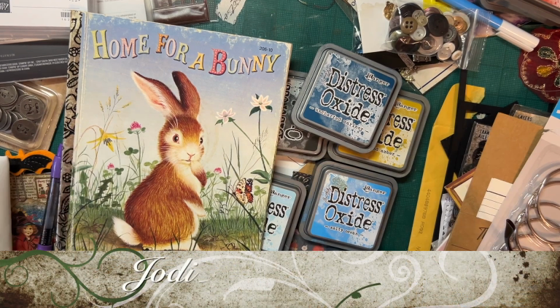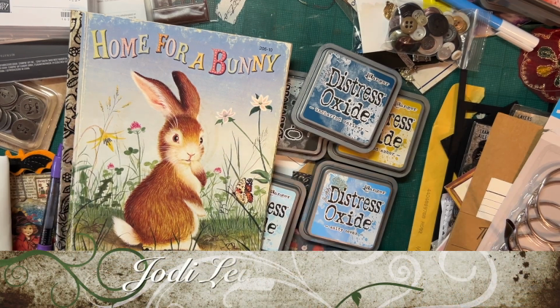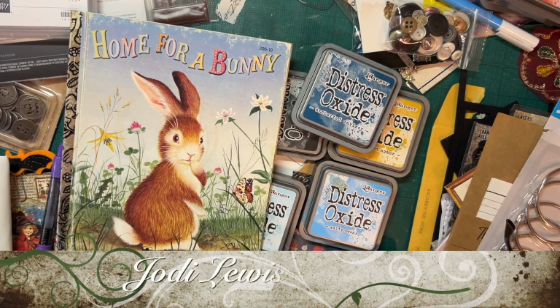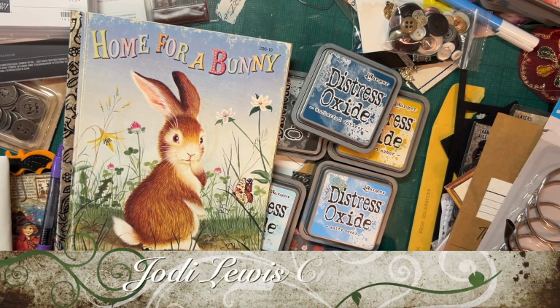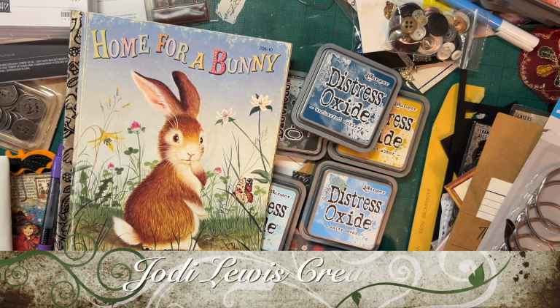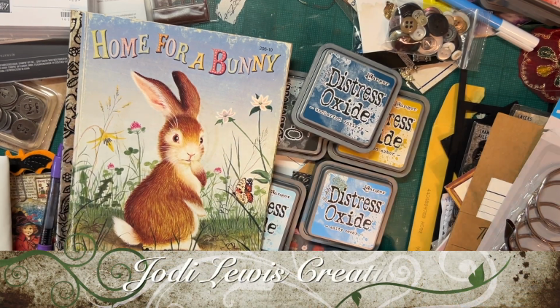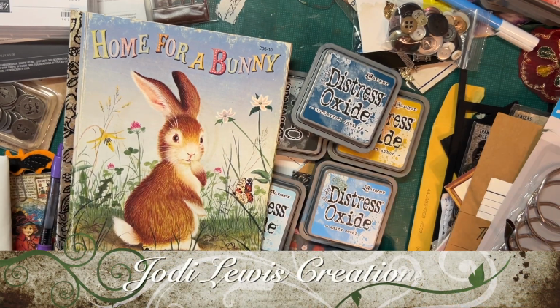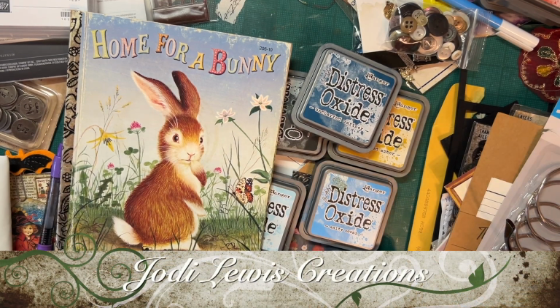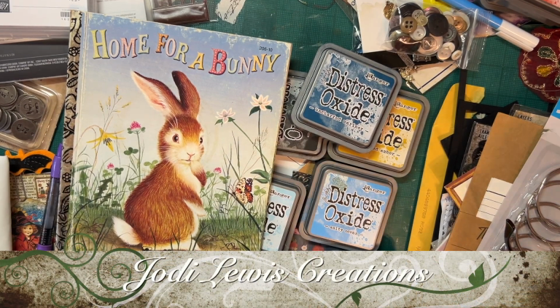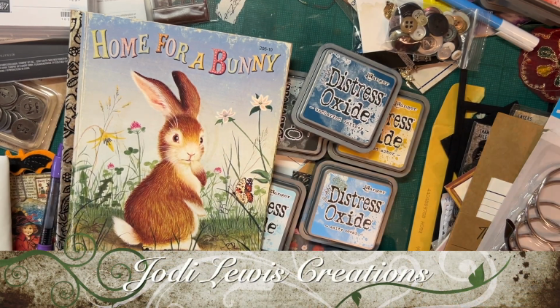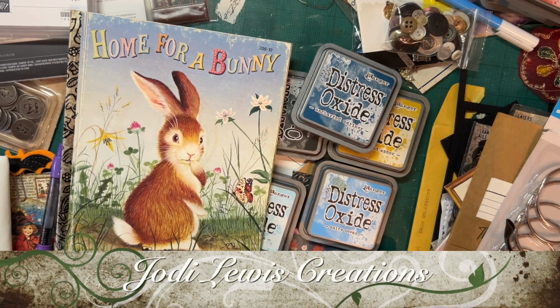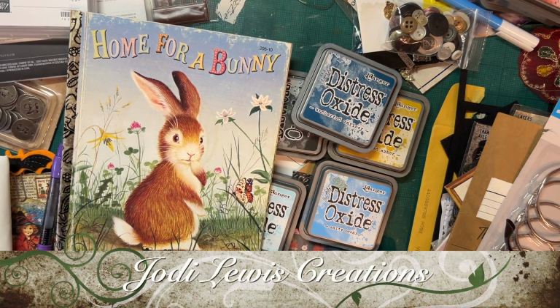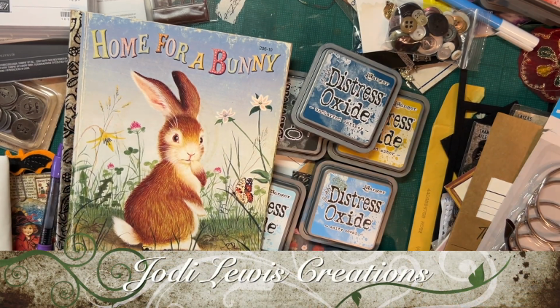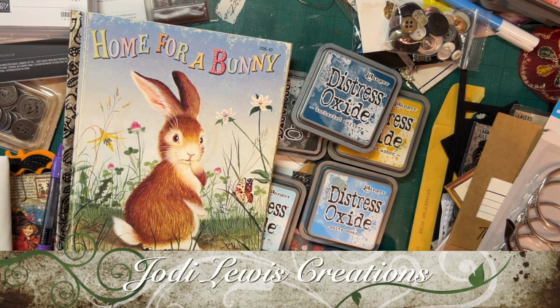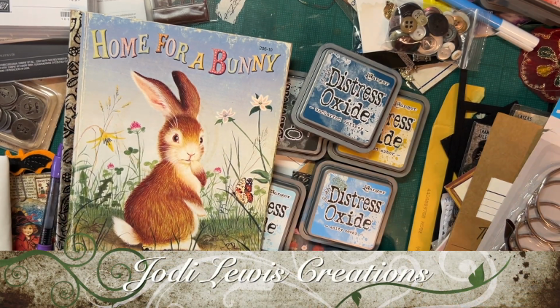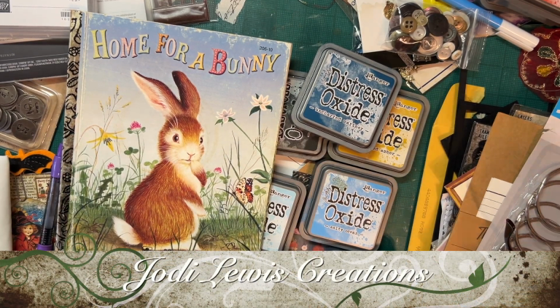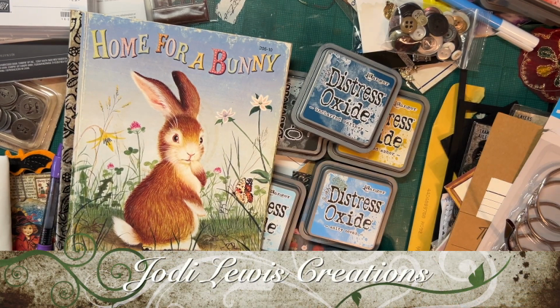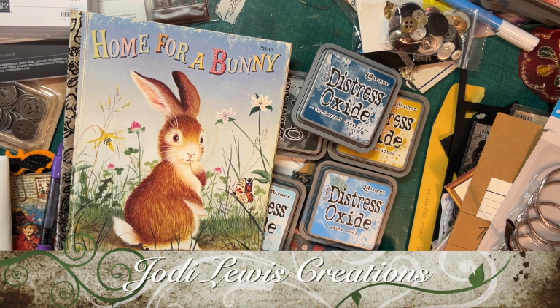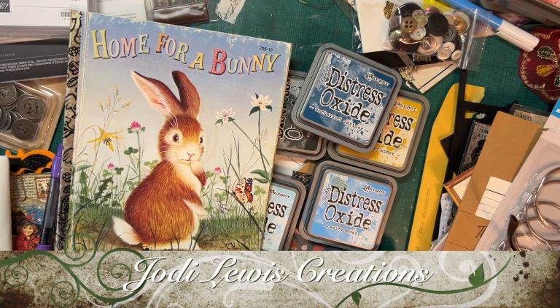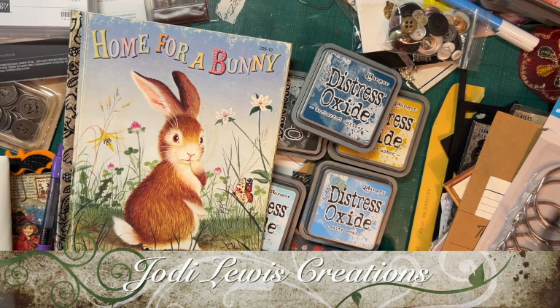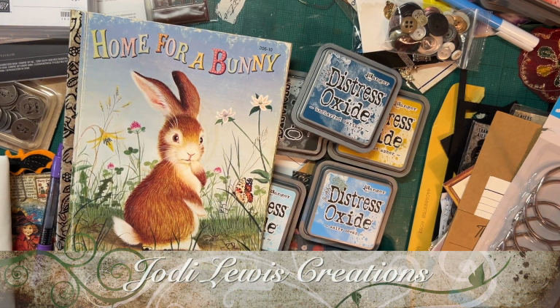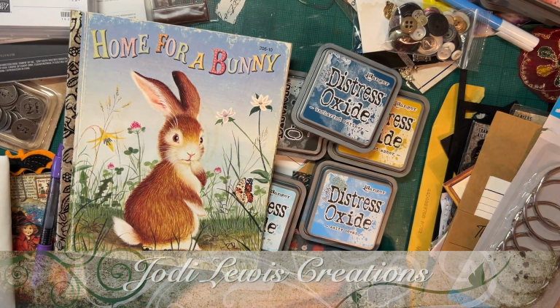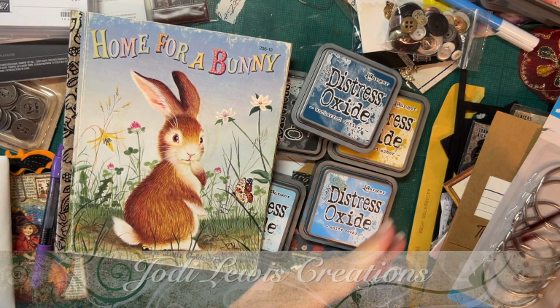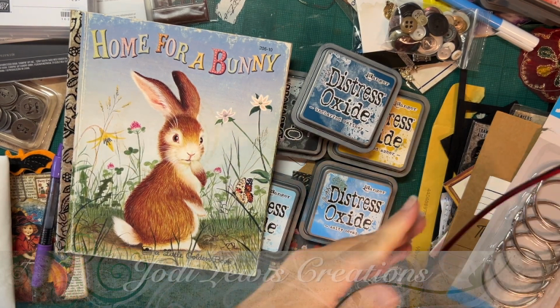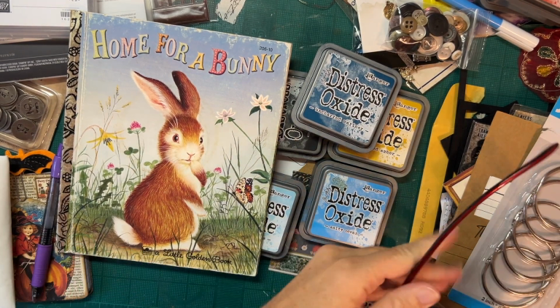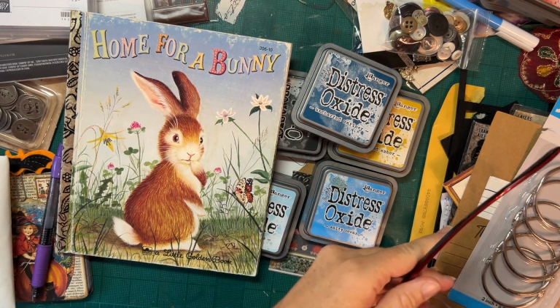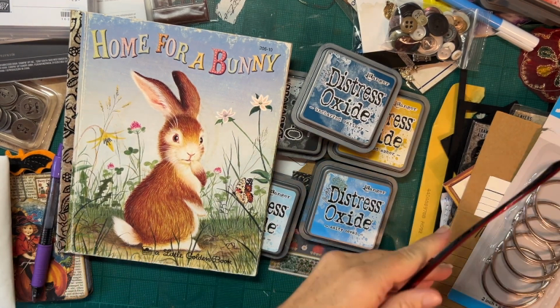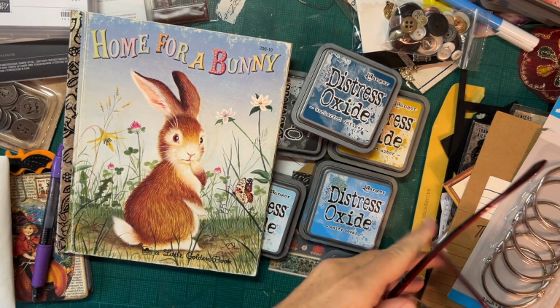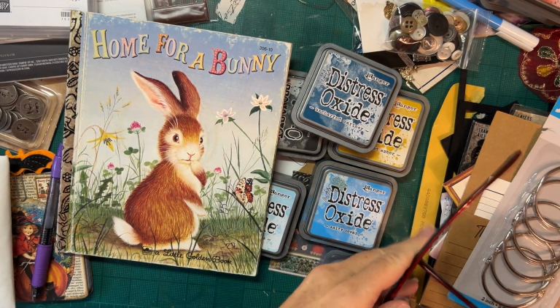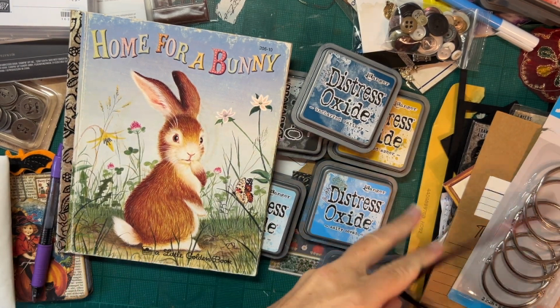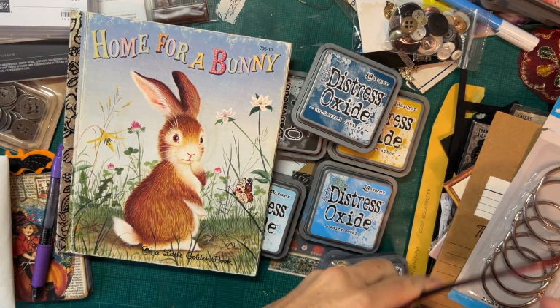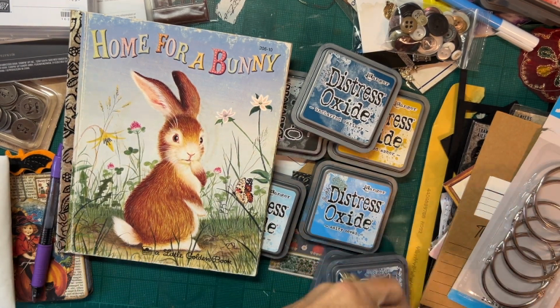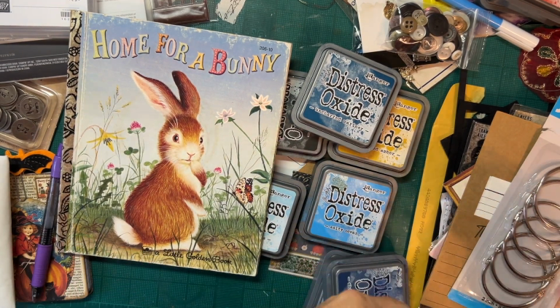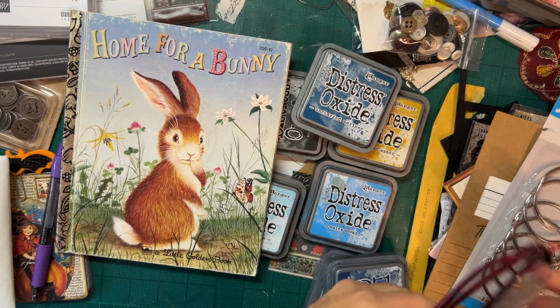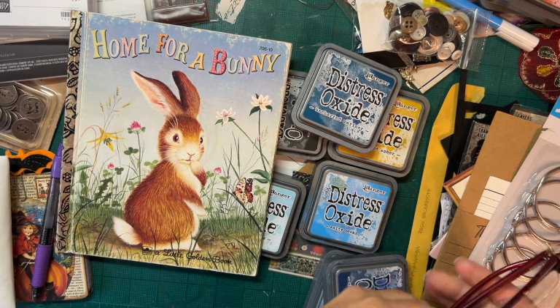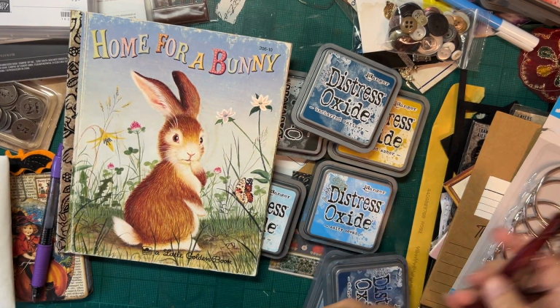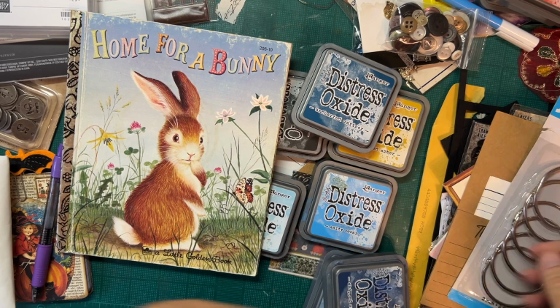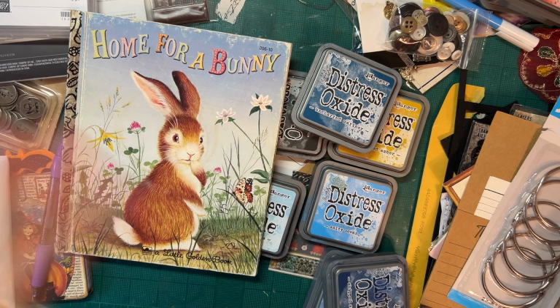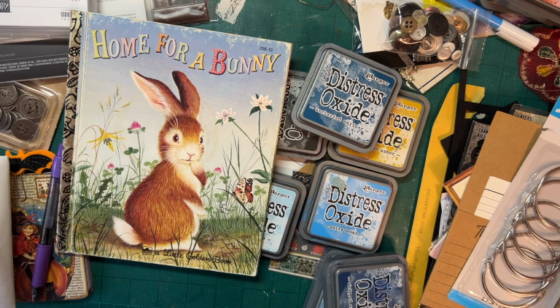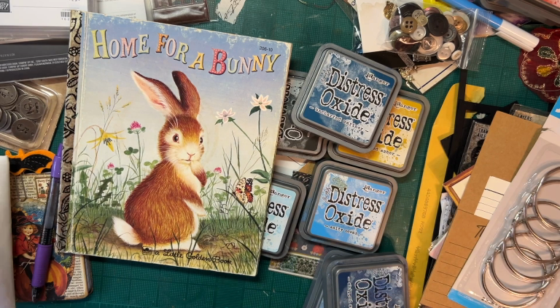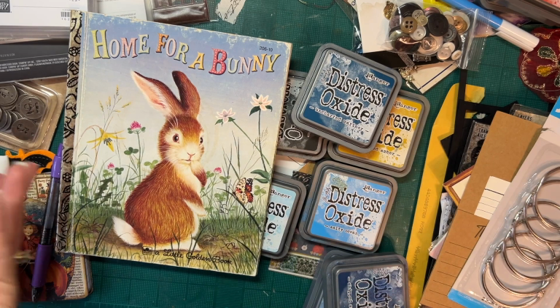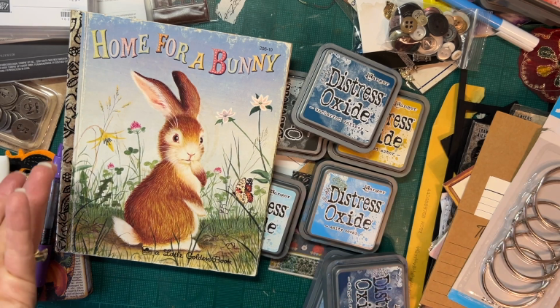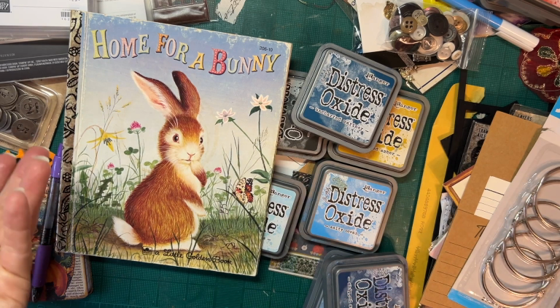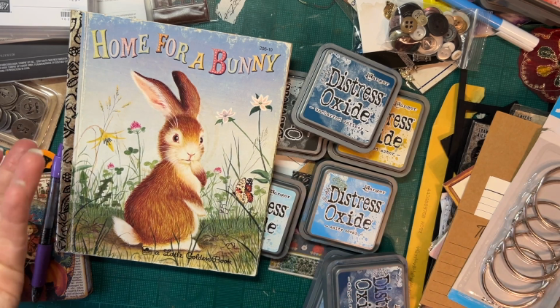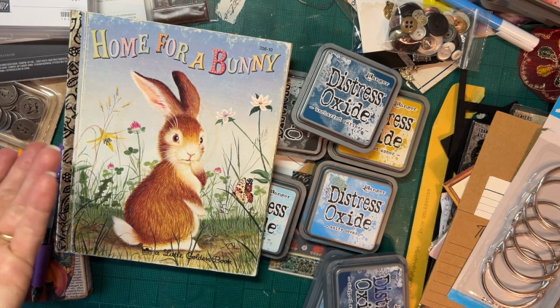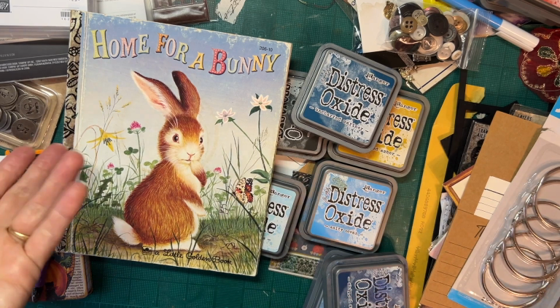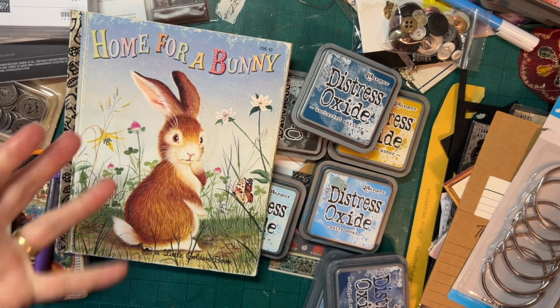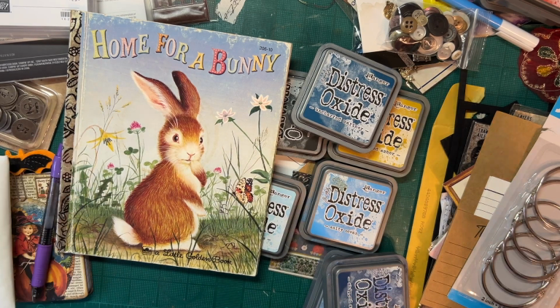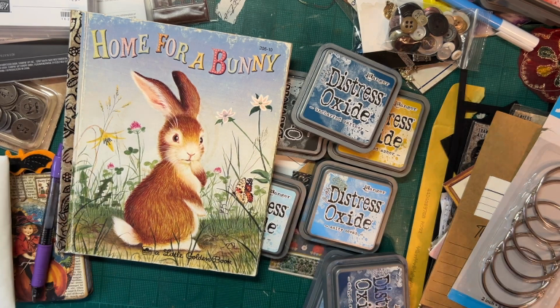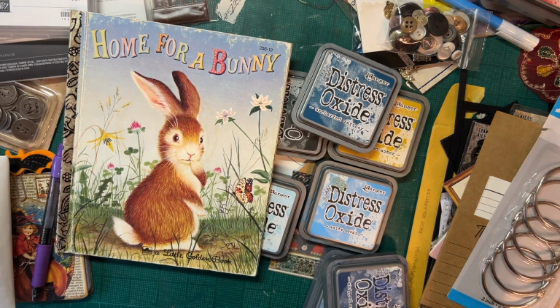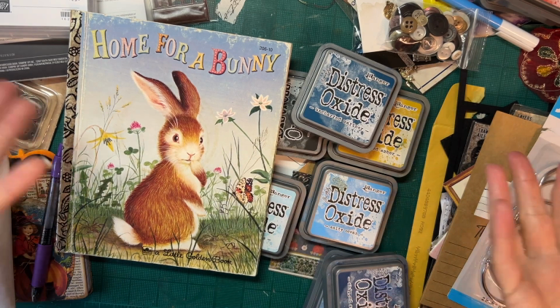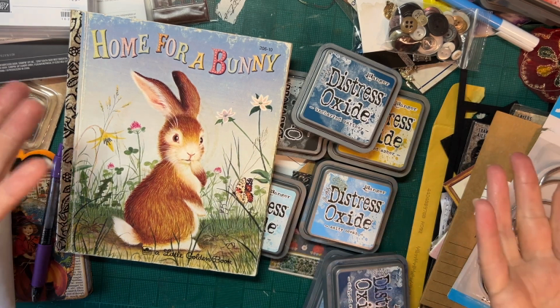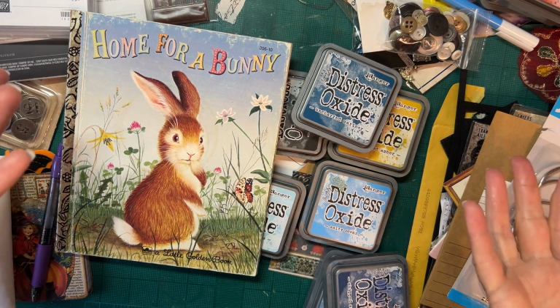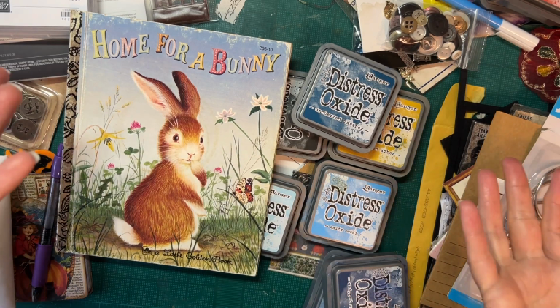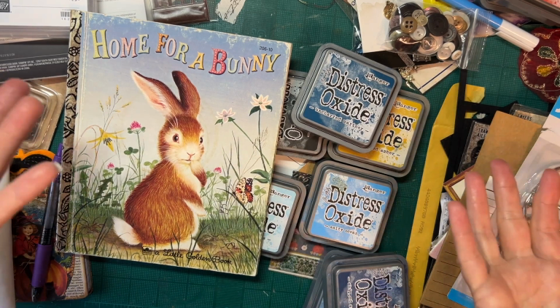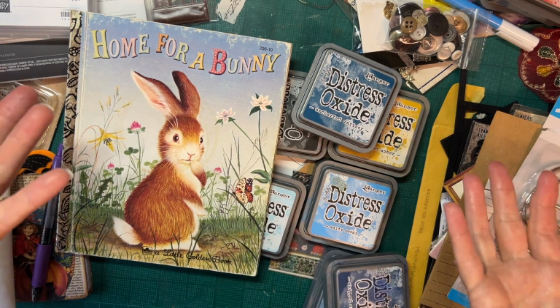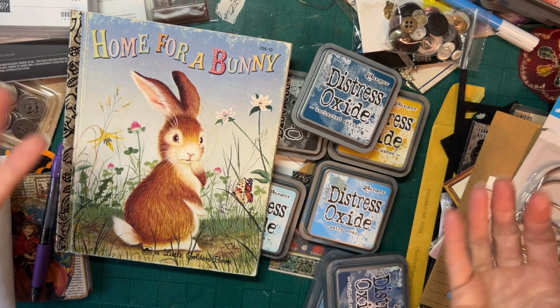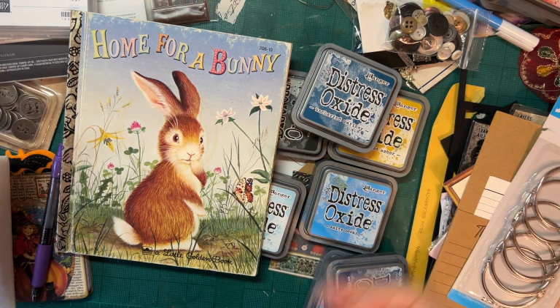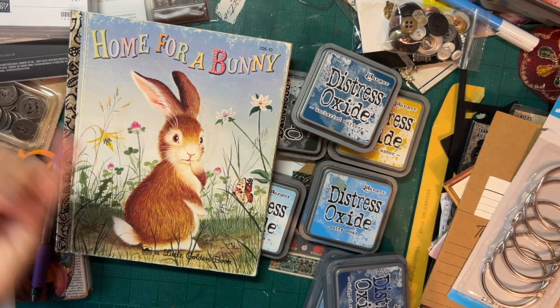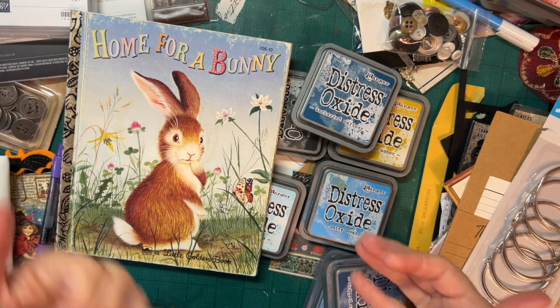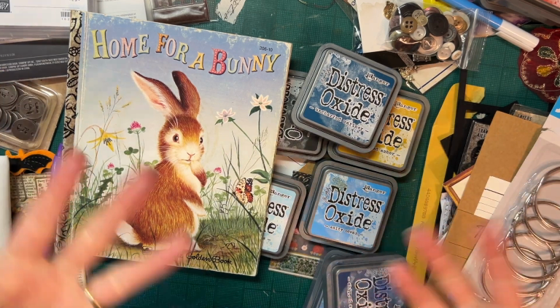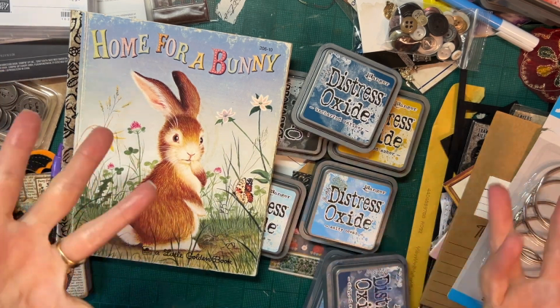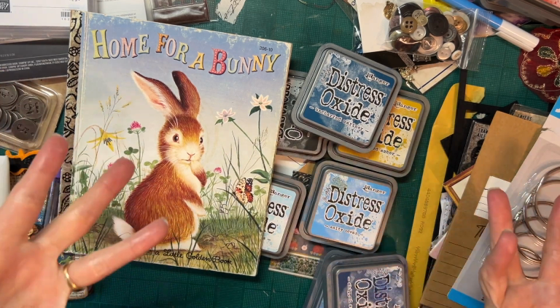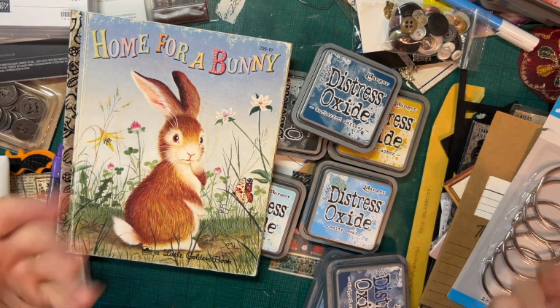Good morning! Welcome back to Jodi Lewis Creations. In today's video I'm just going to share with you a little bit about packing and the process.